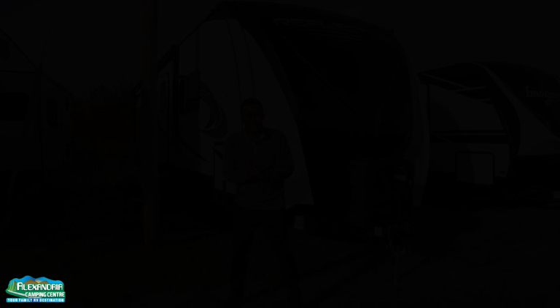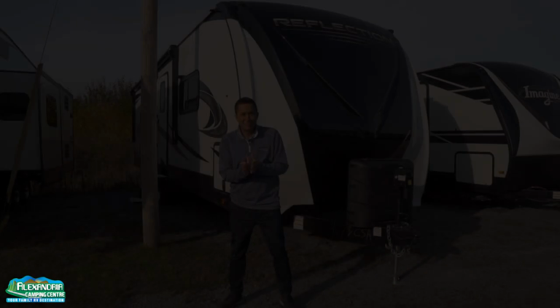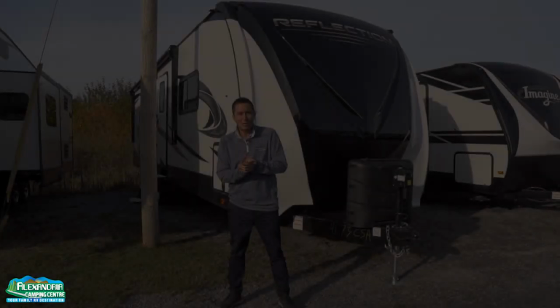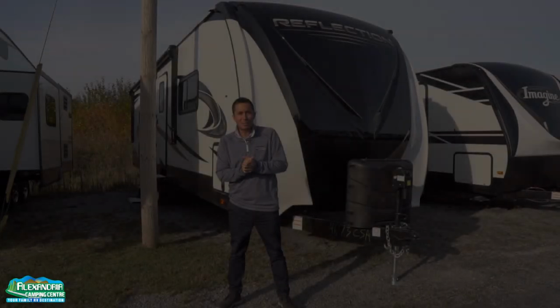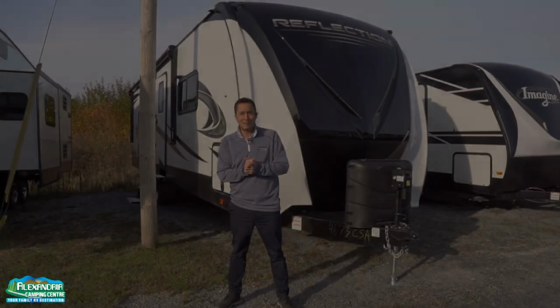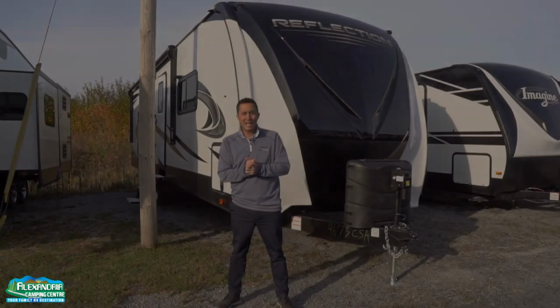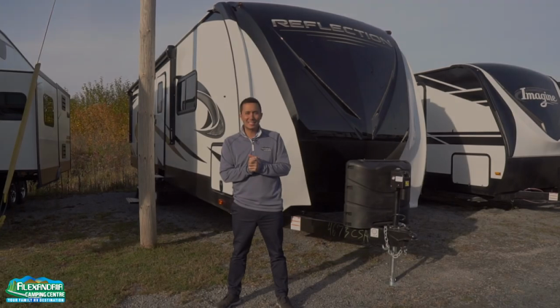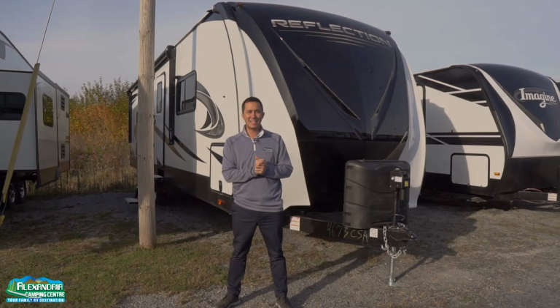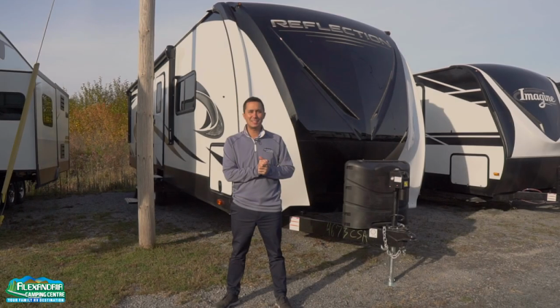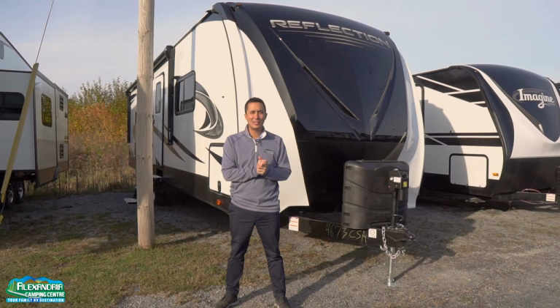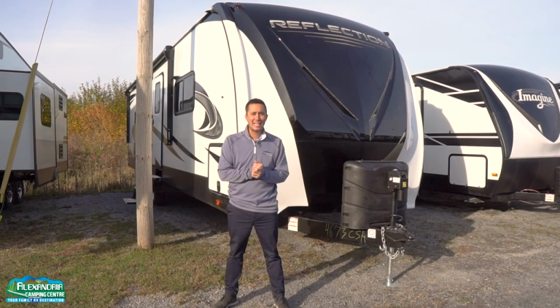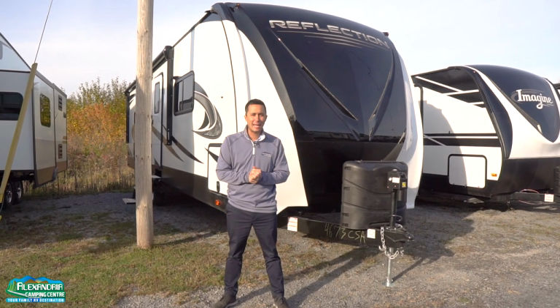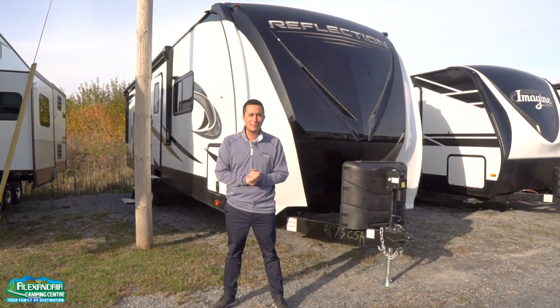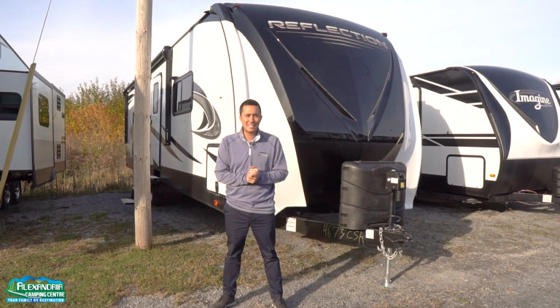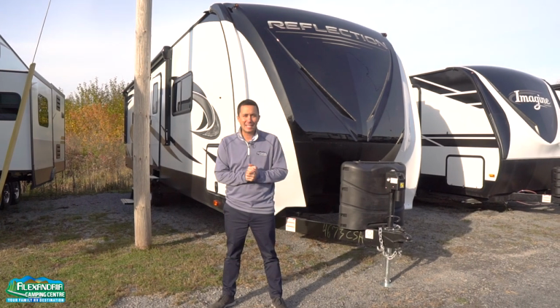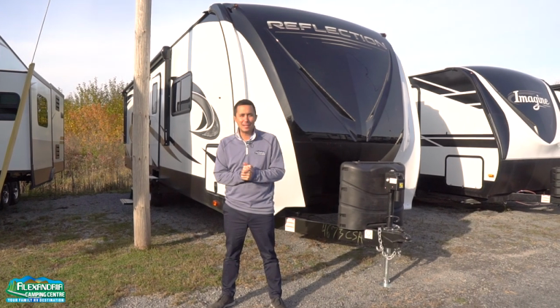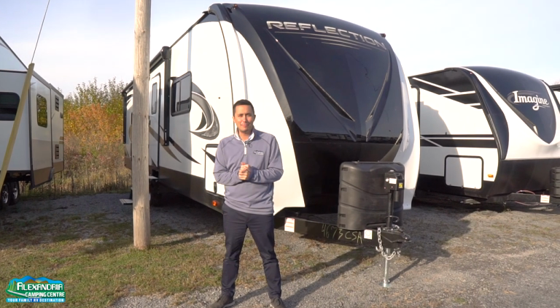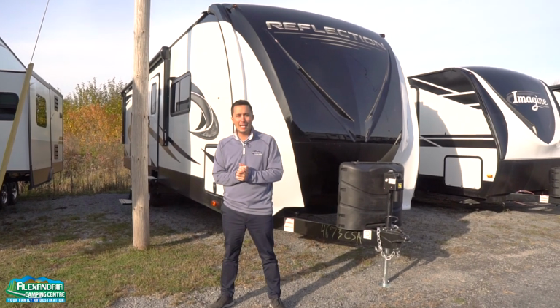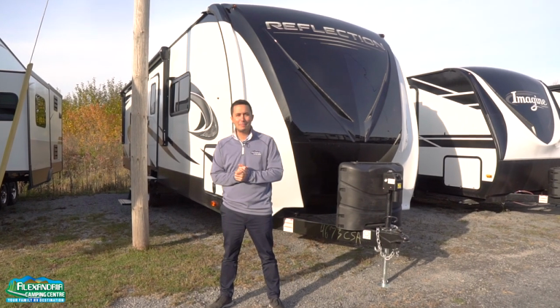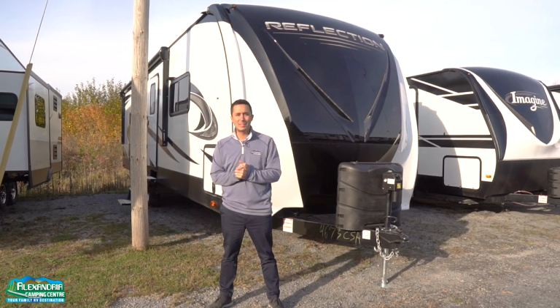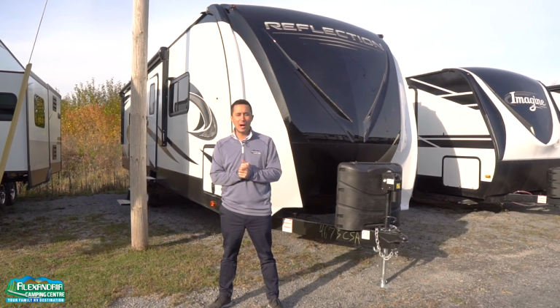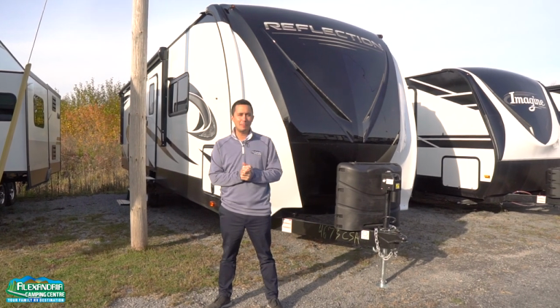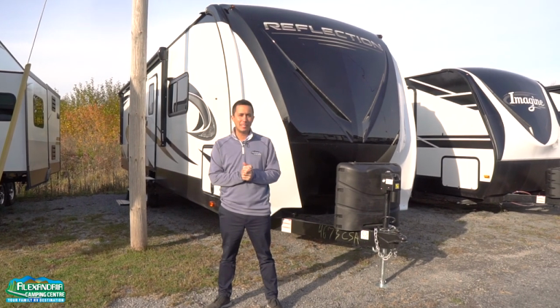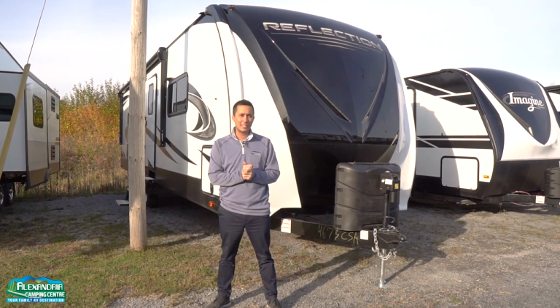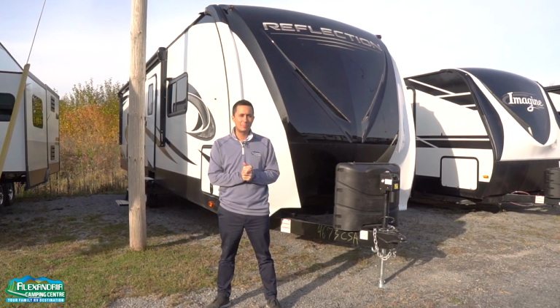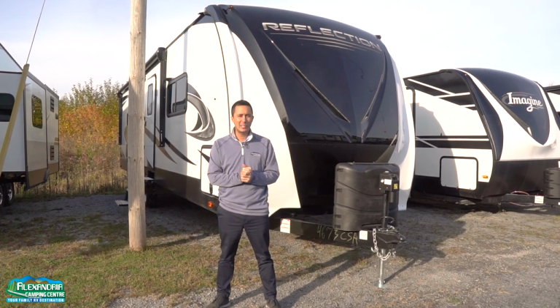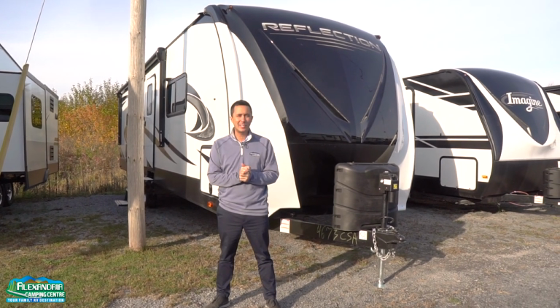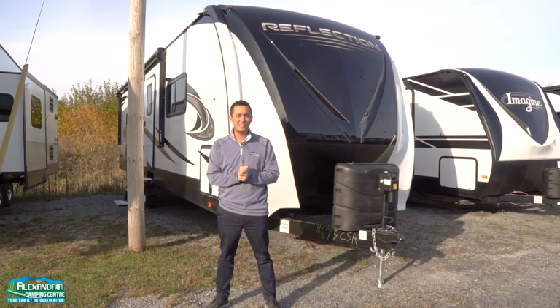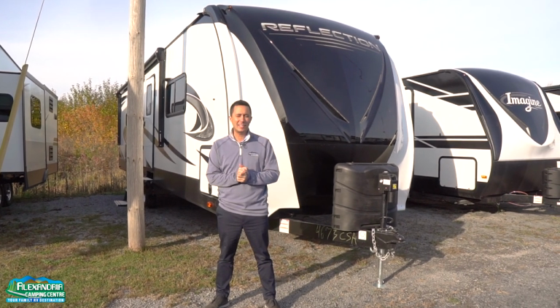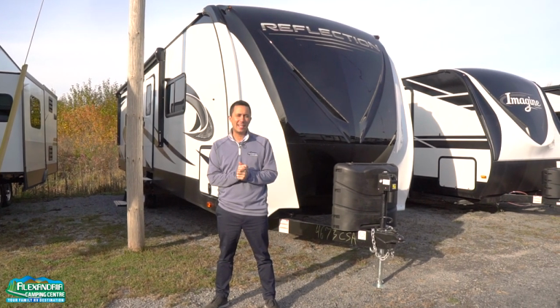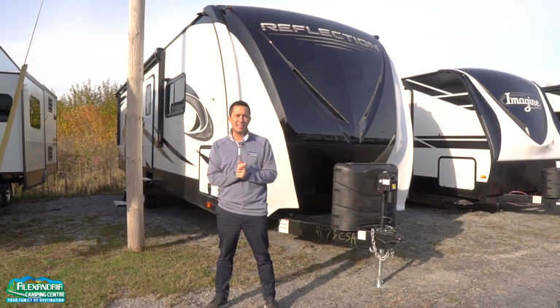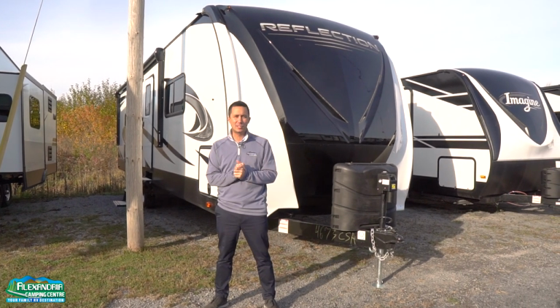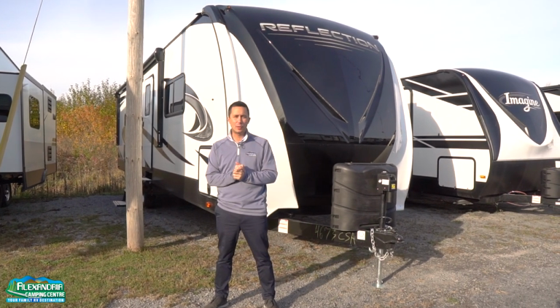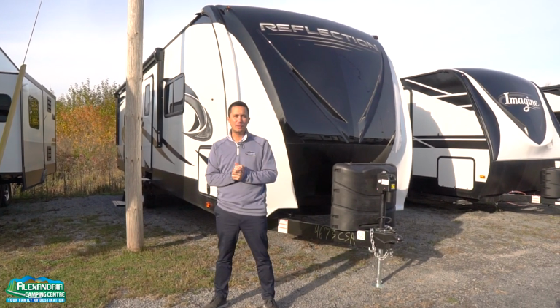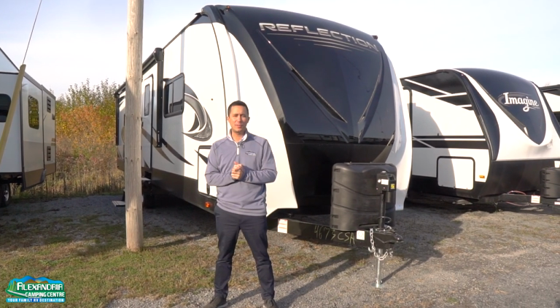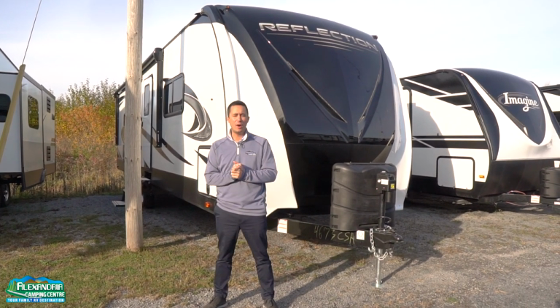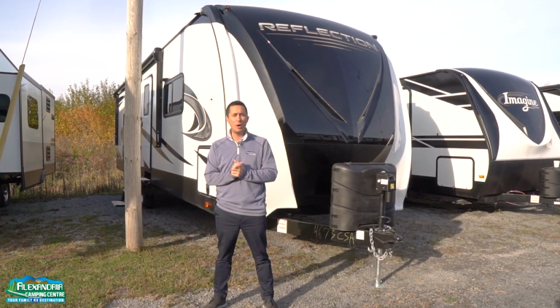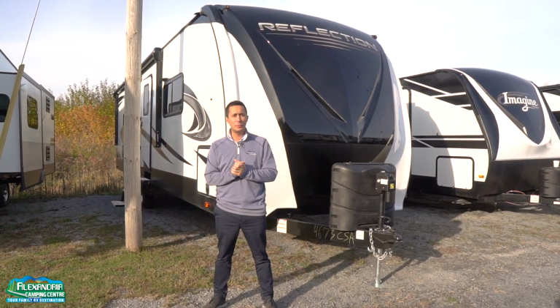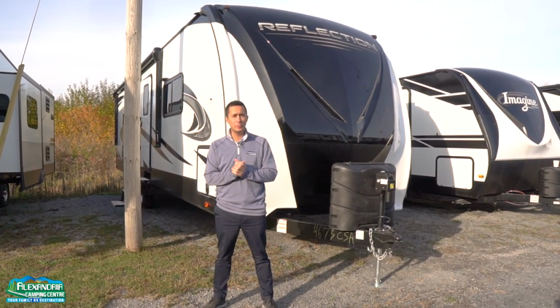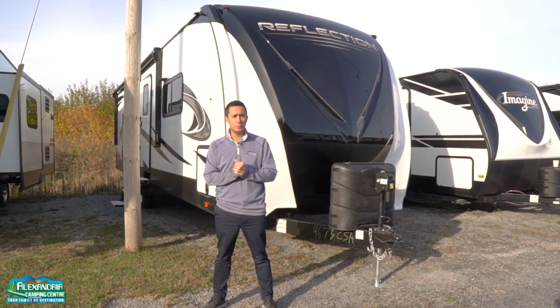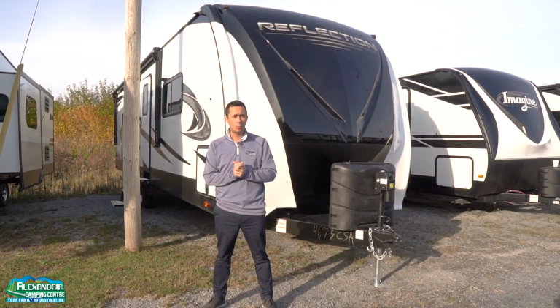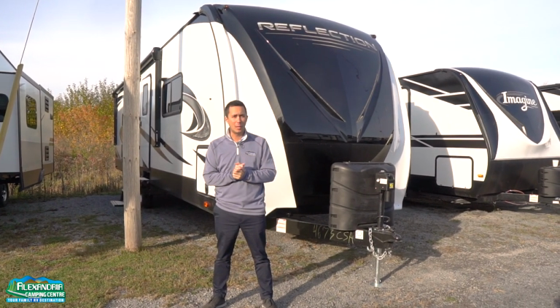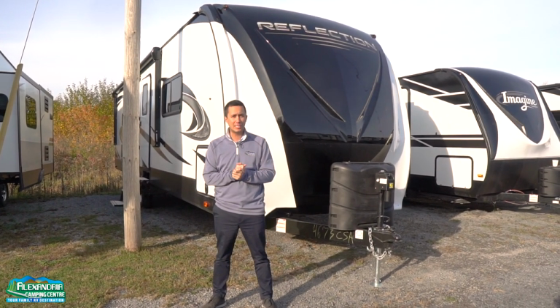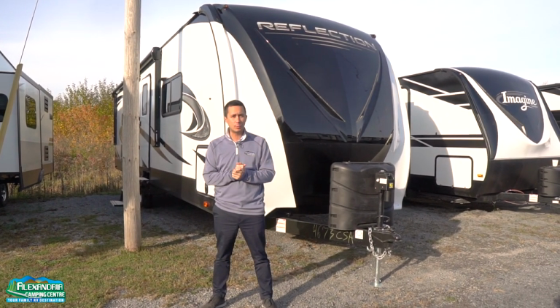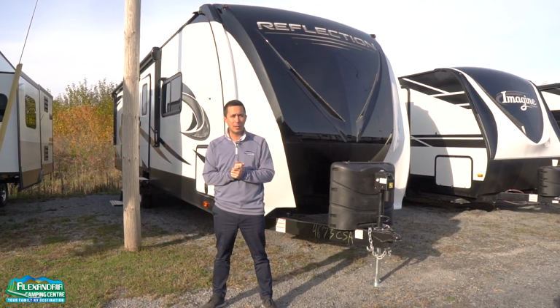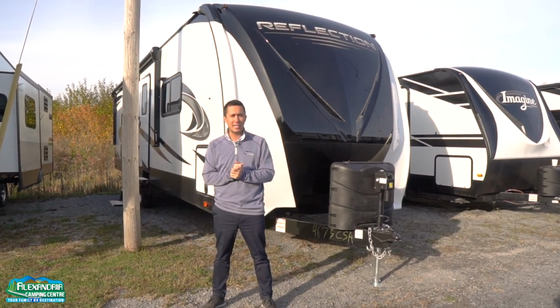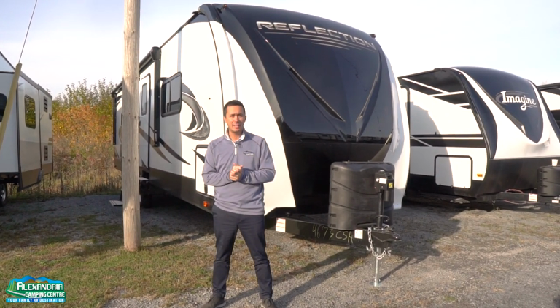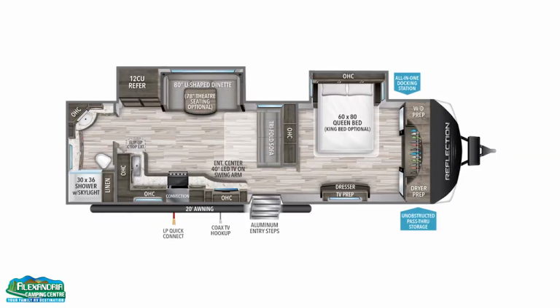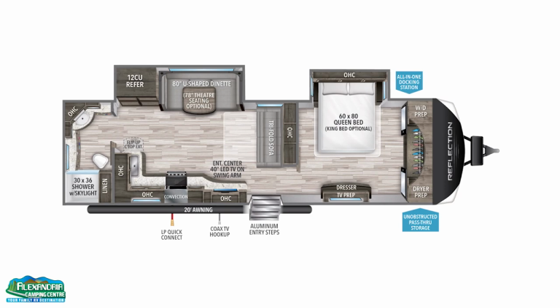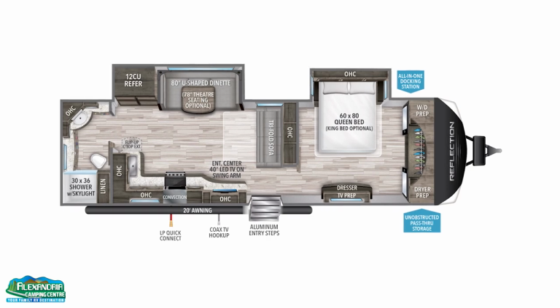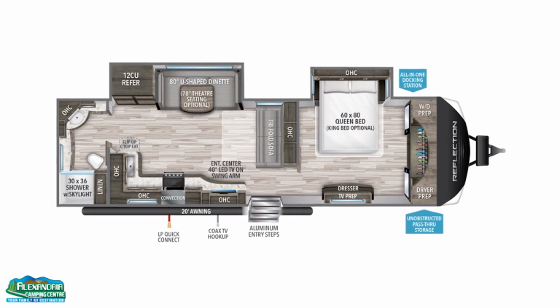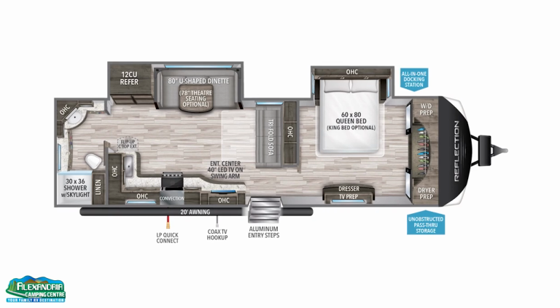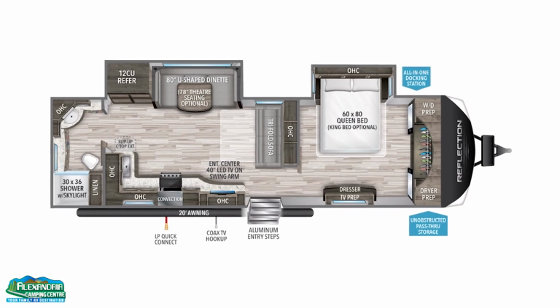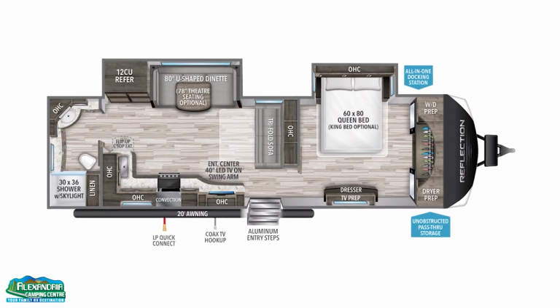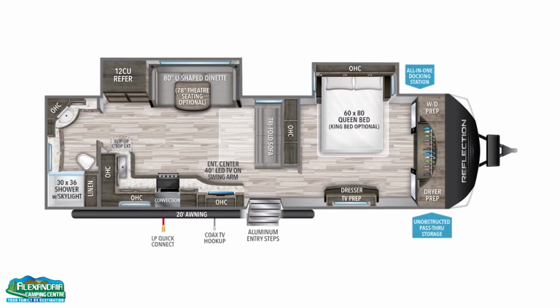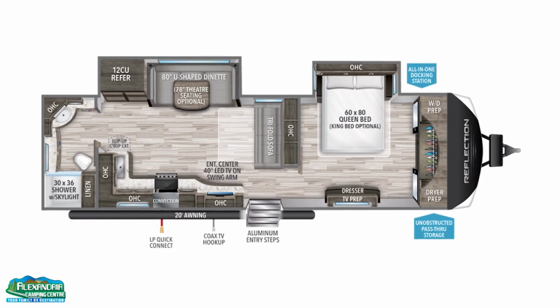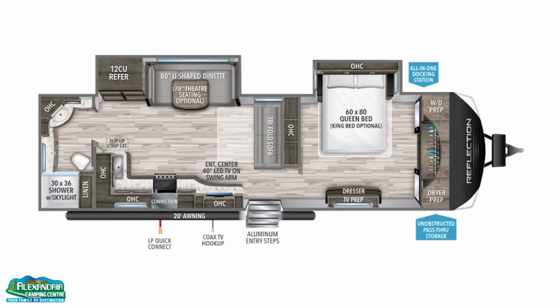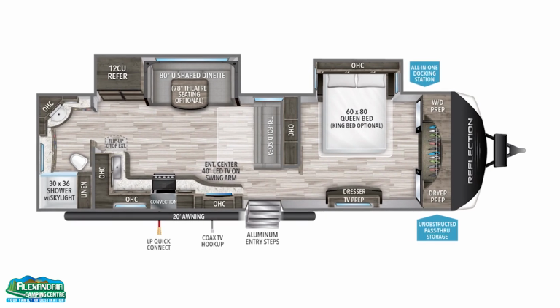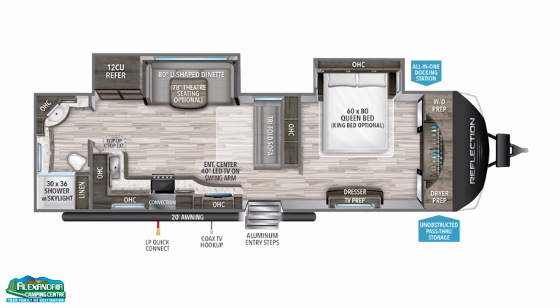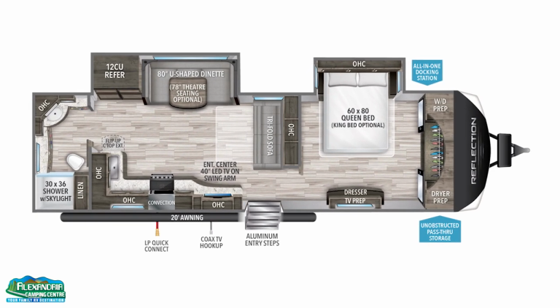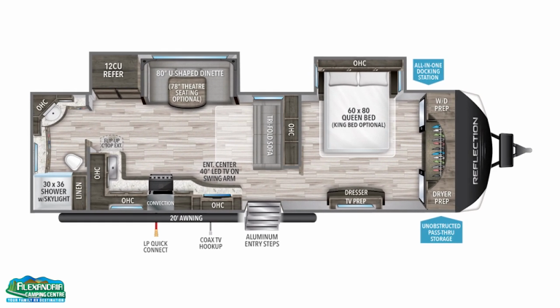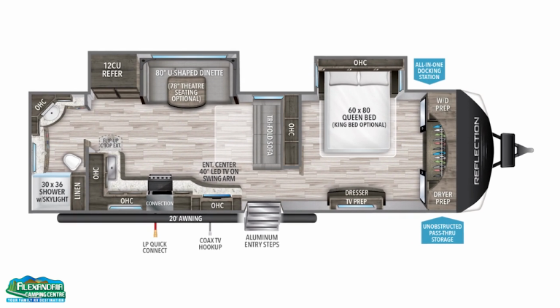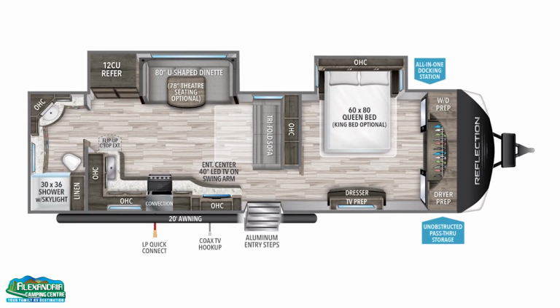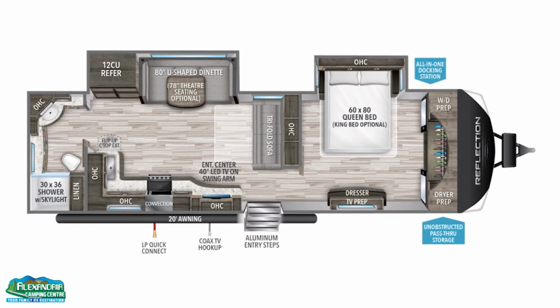Welcome to Alexandria Camping Center. My name is Dominic. We're here today to show you the all-new 2020 300 RBTS.